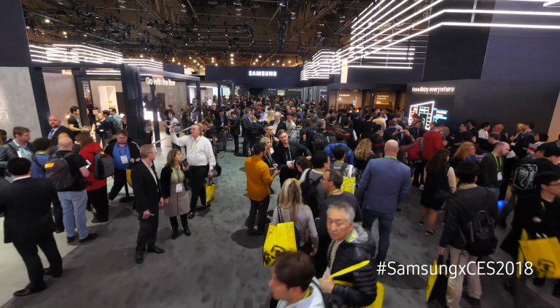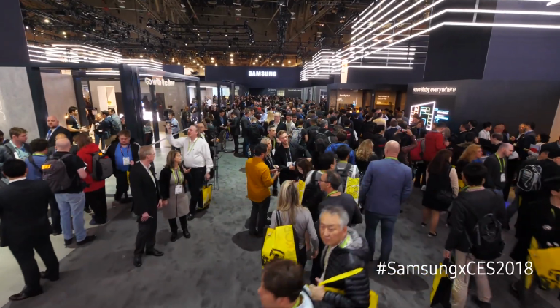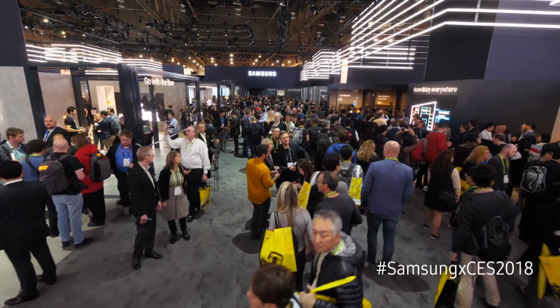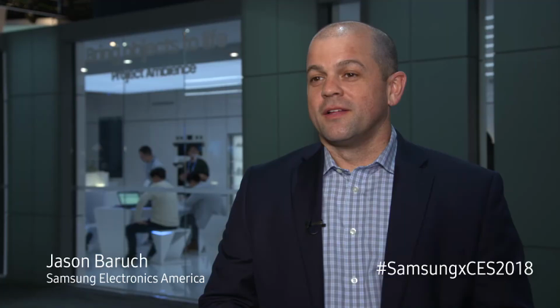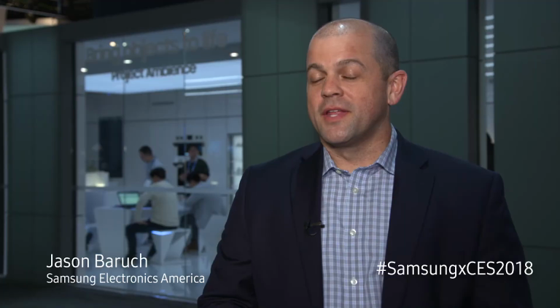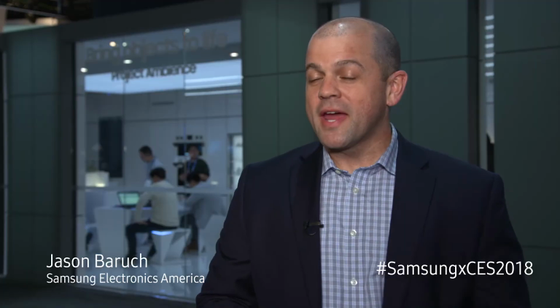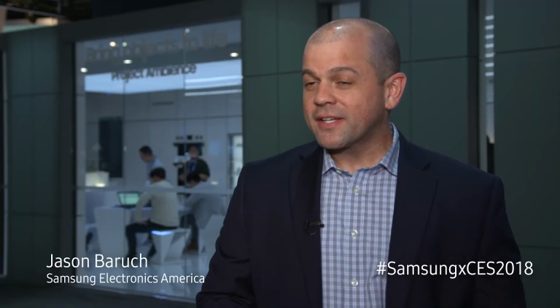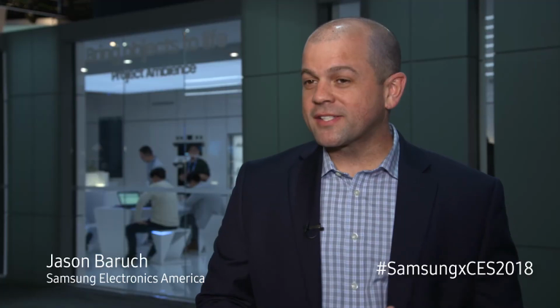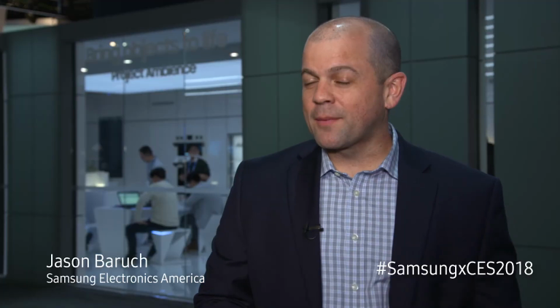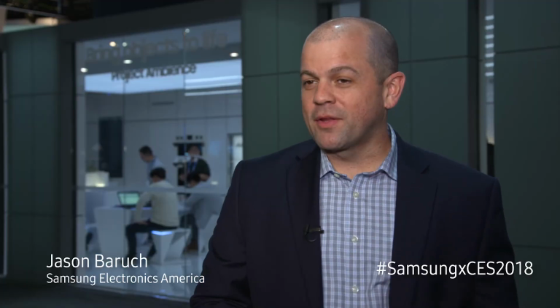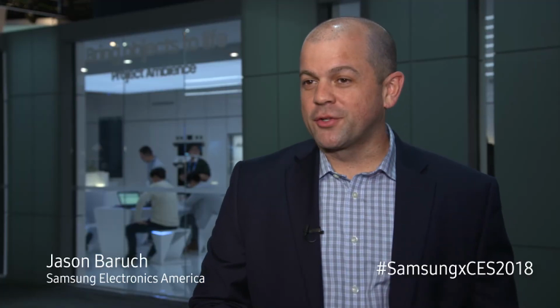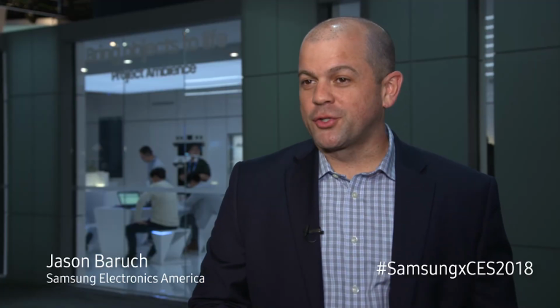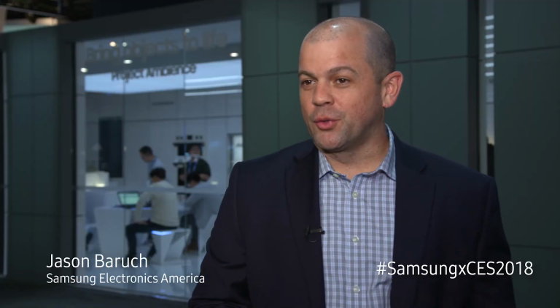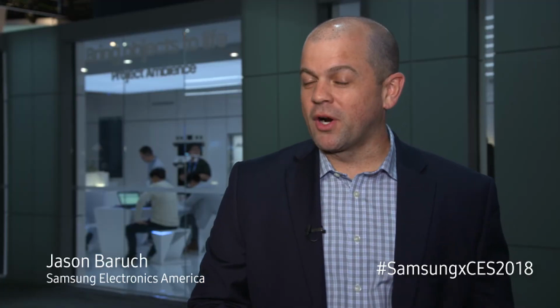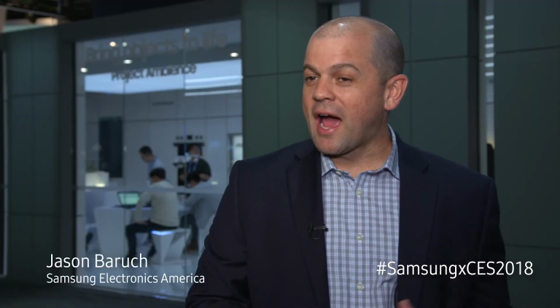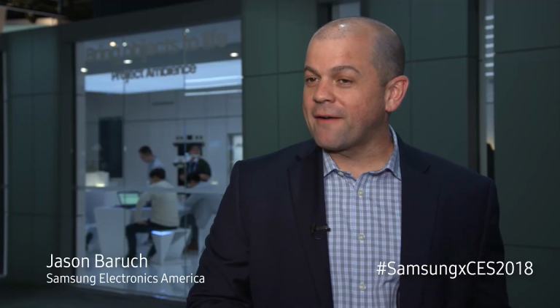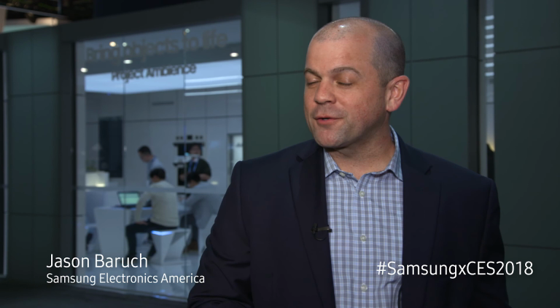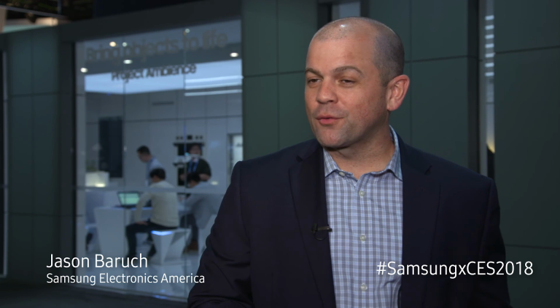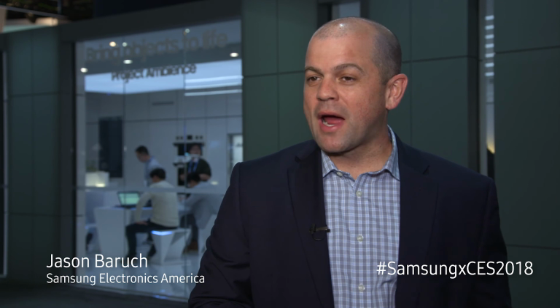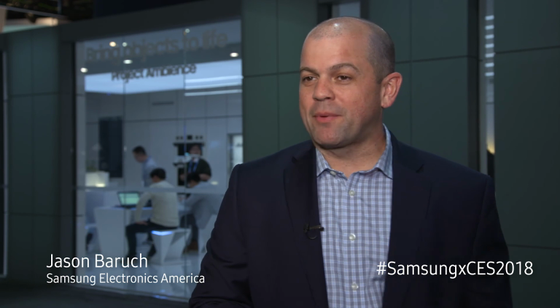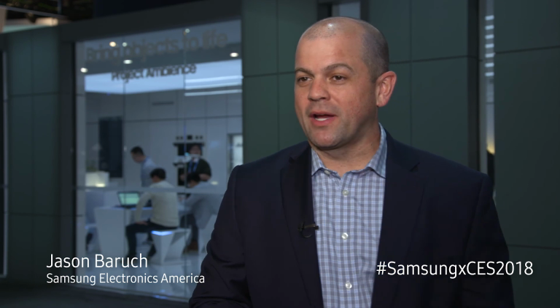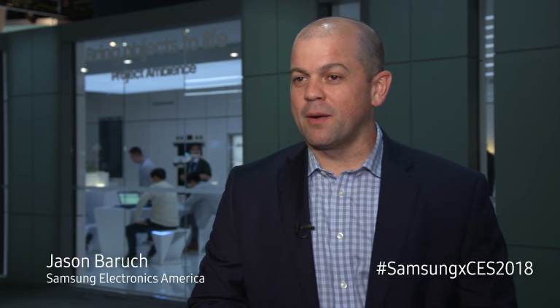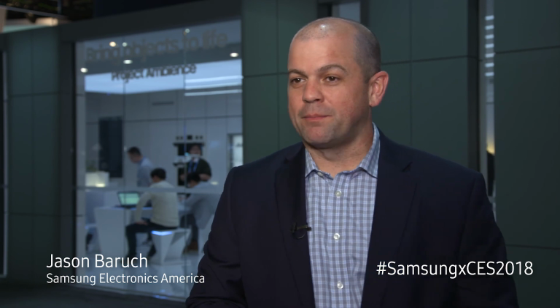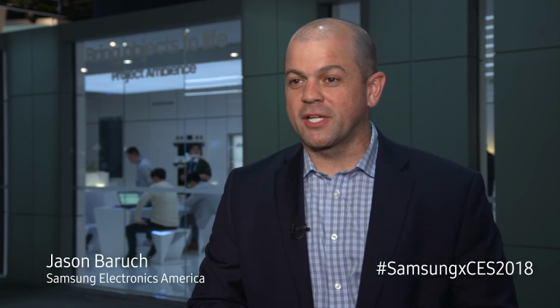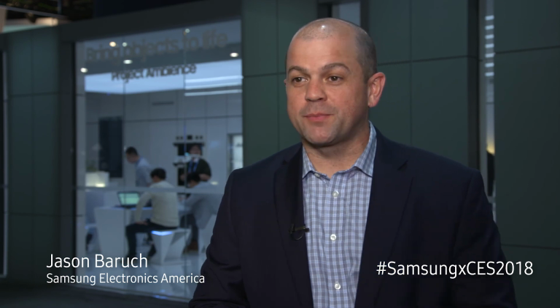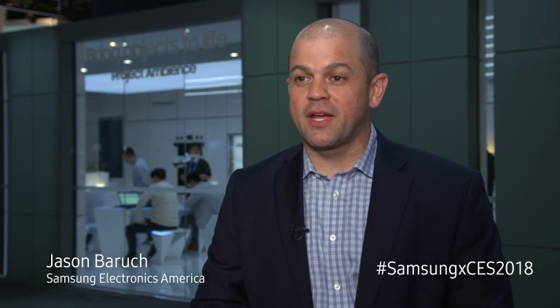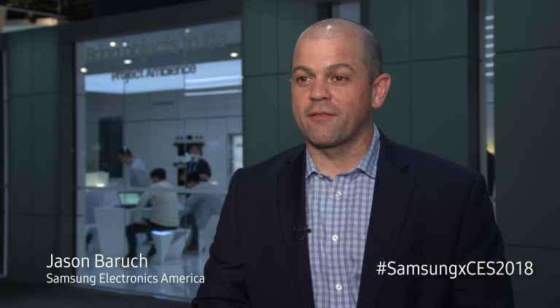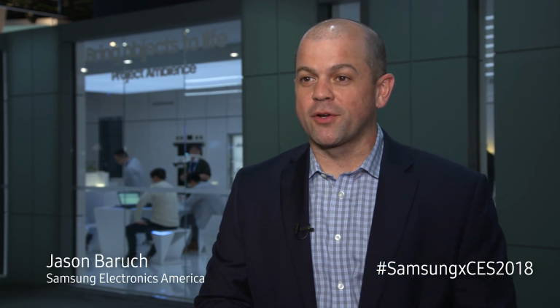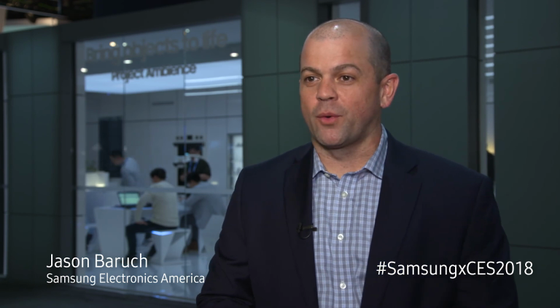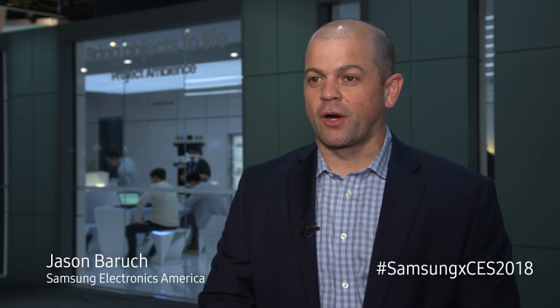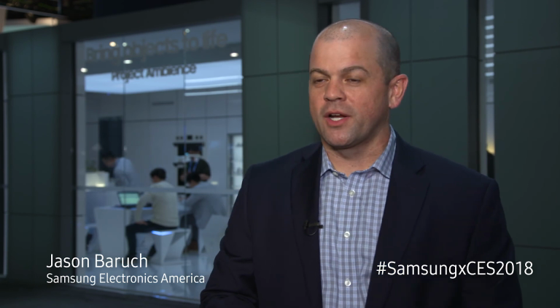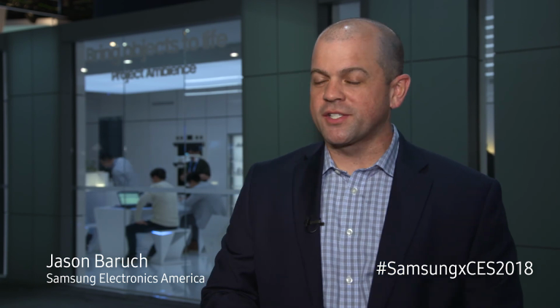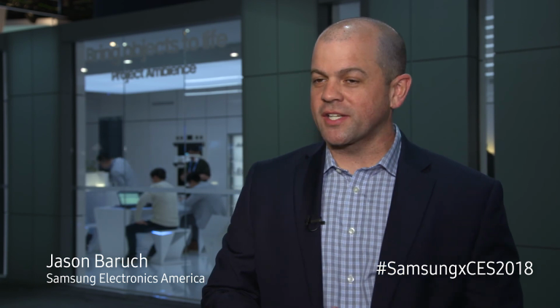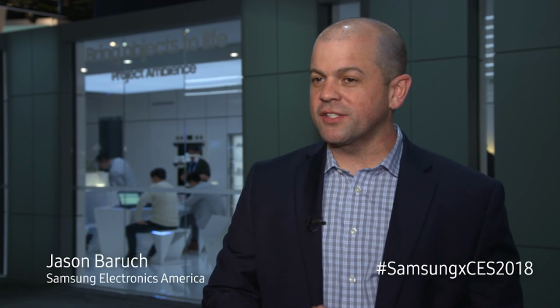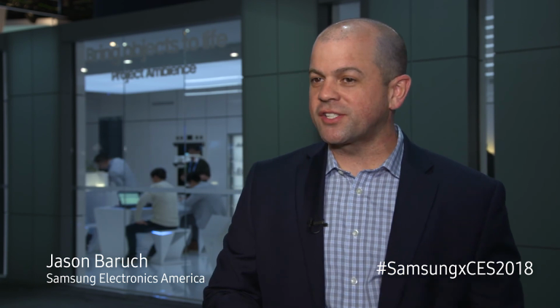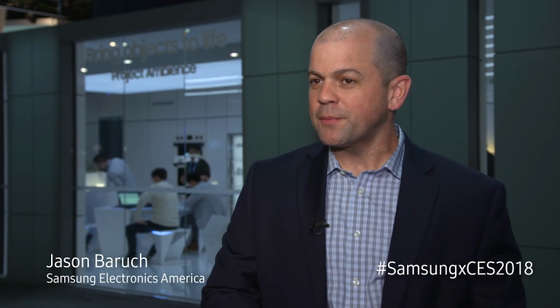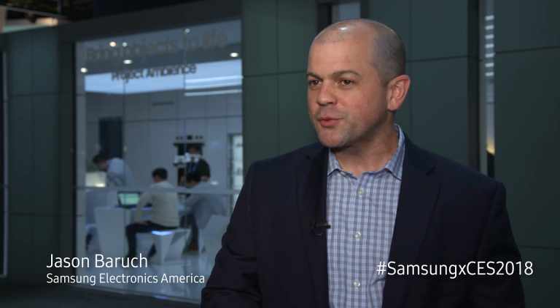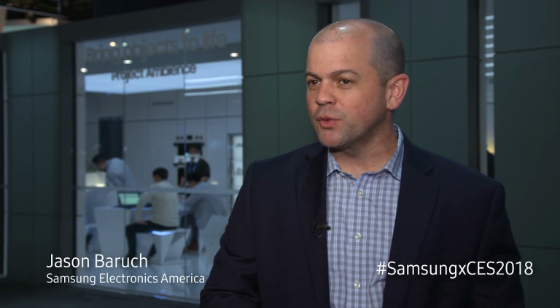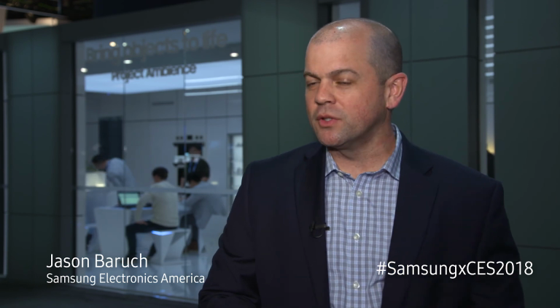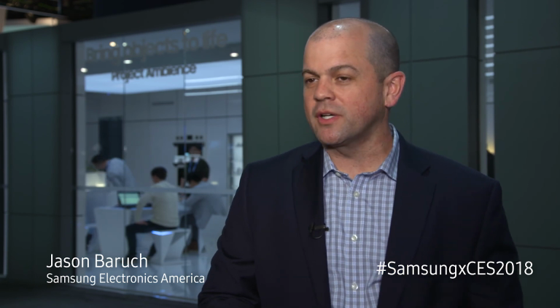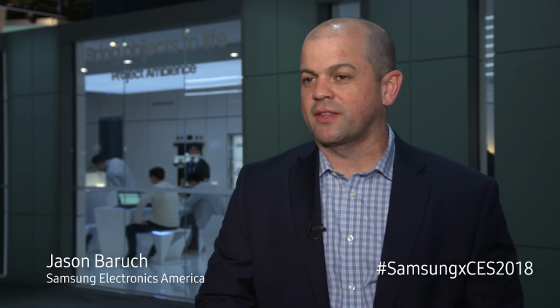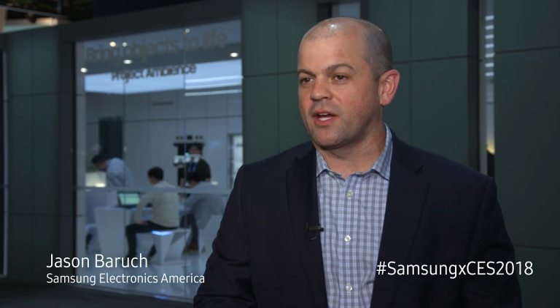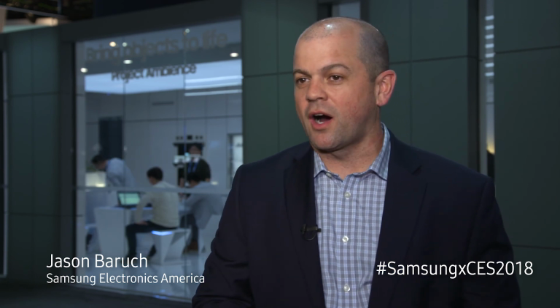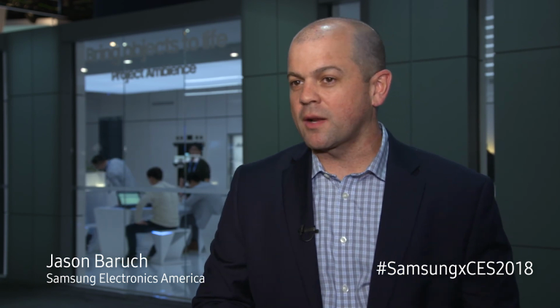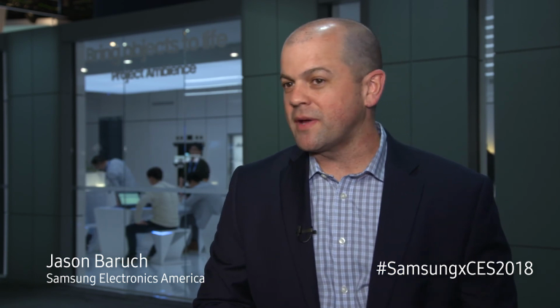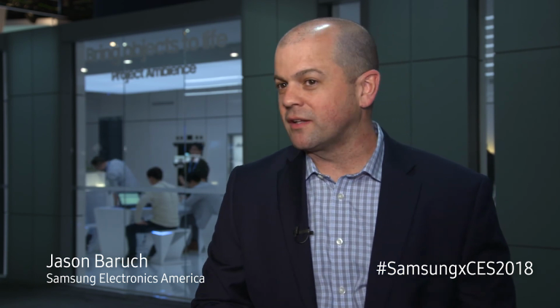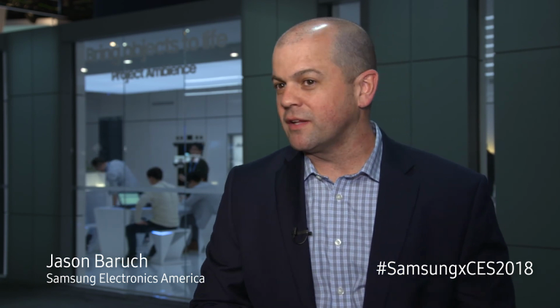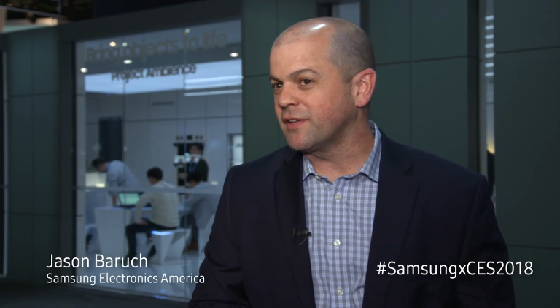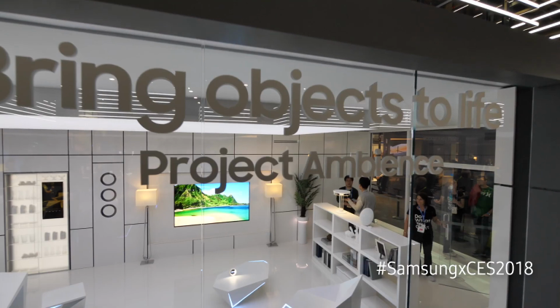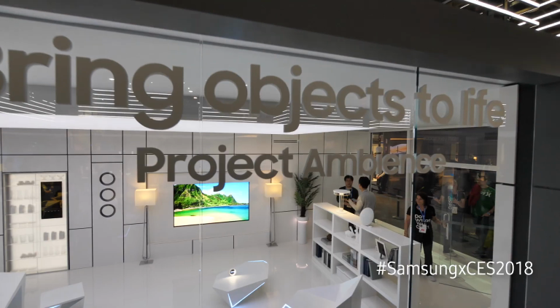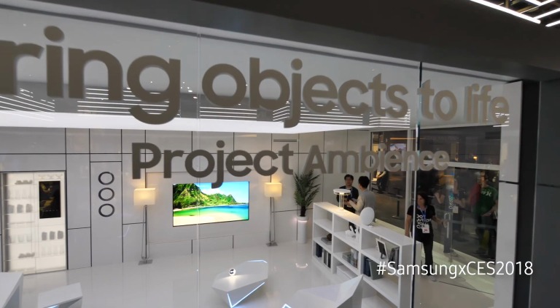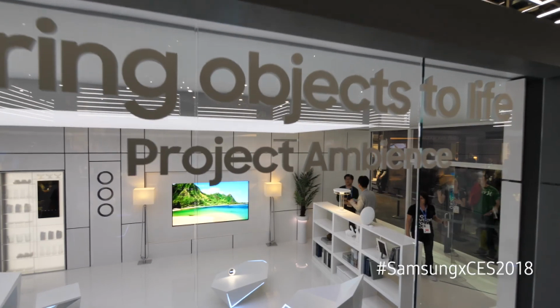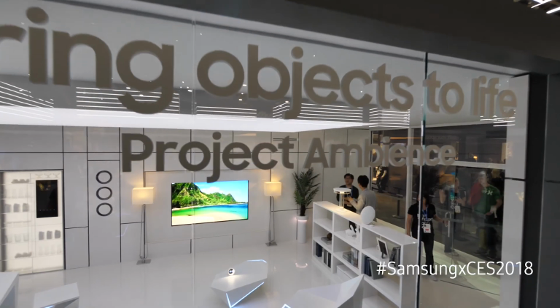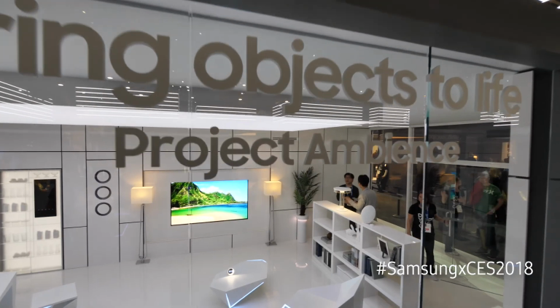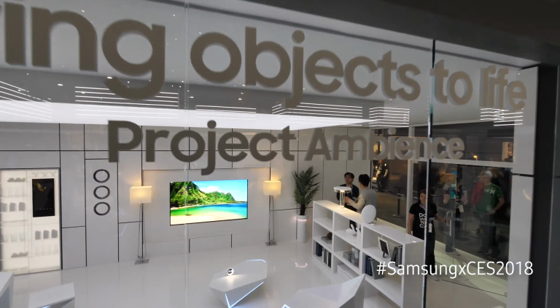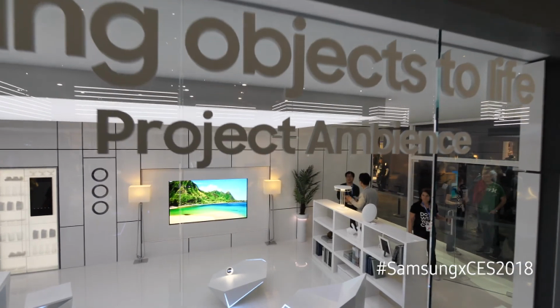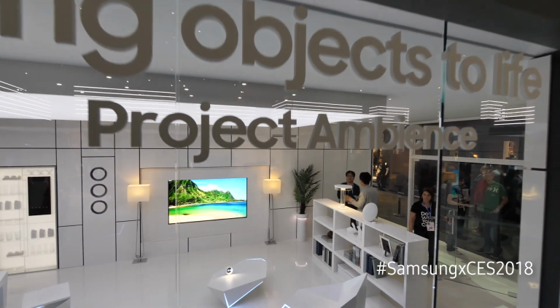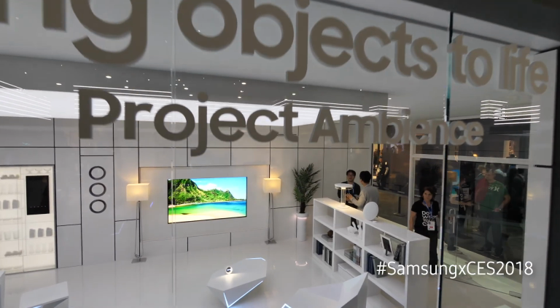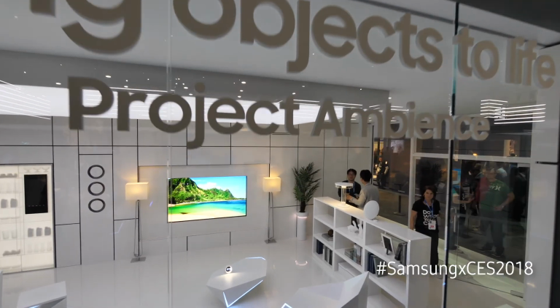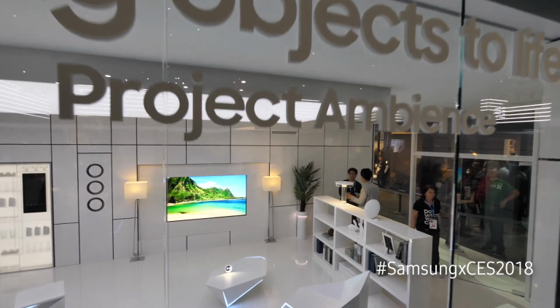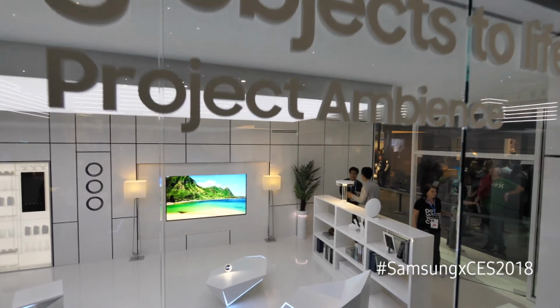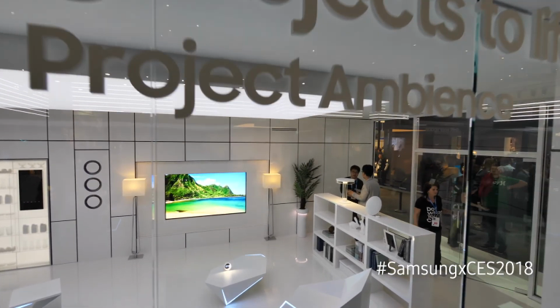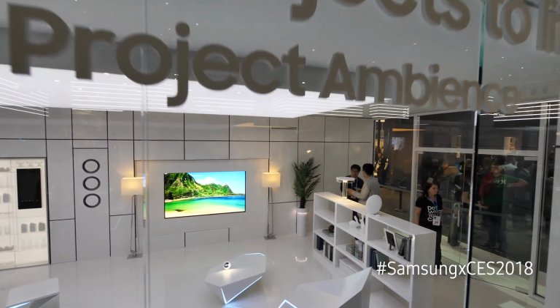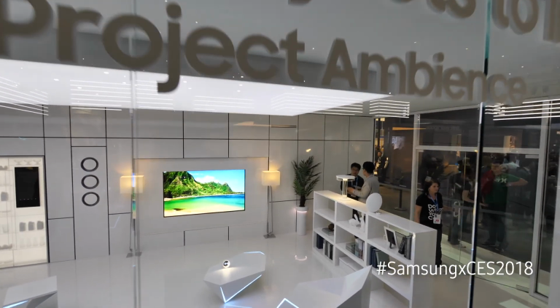The next stop on the tour after wrapping up Bixby Everywhere is a conceptual look at the automated living space called Project Ambience.